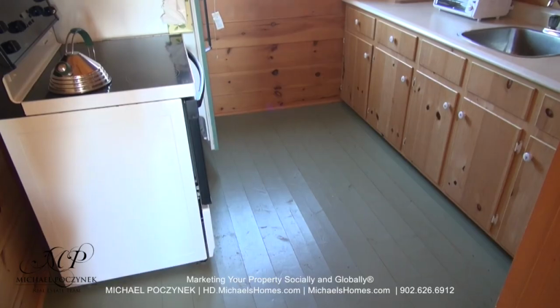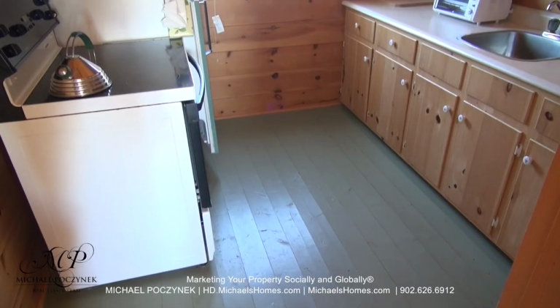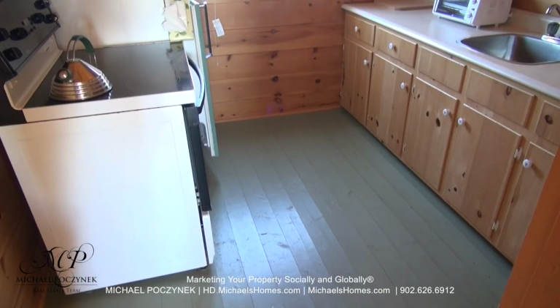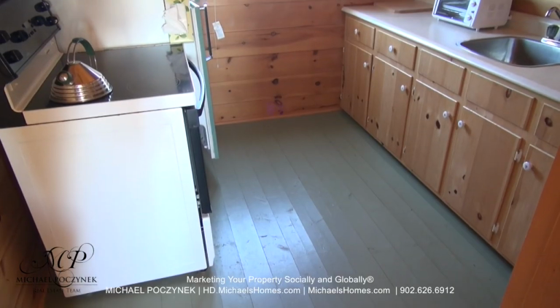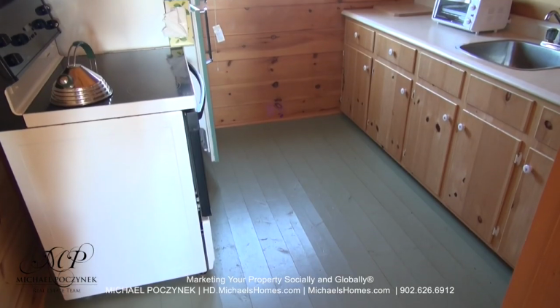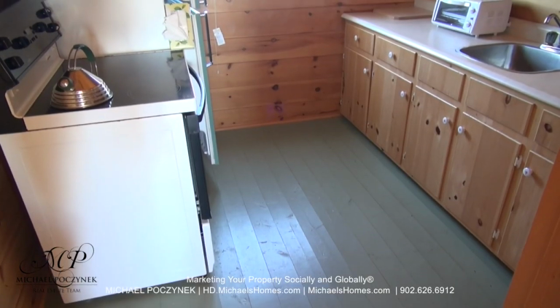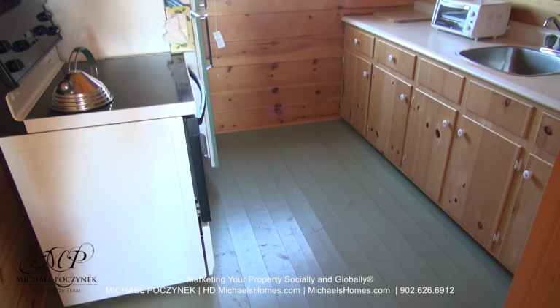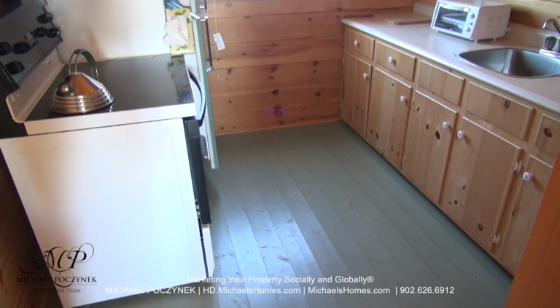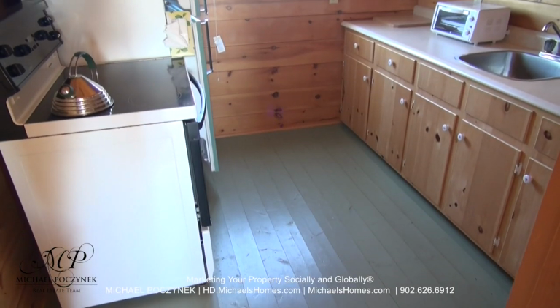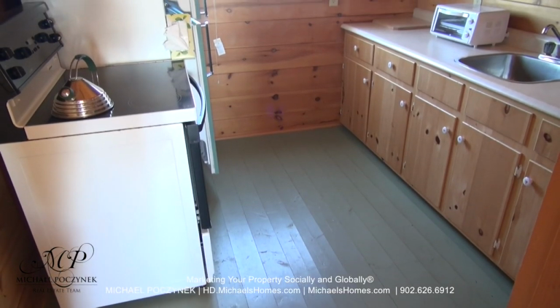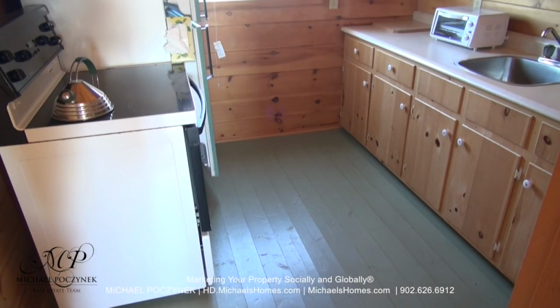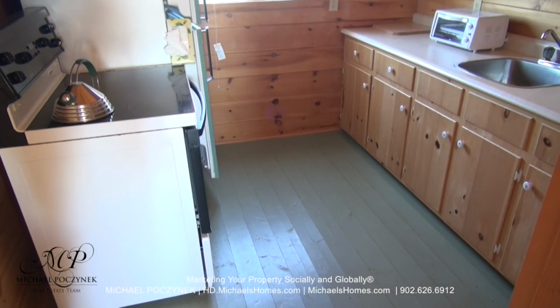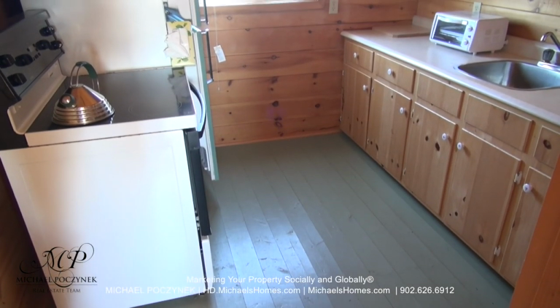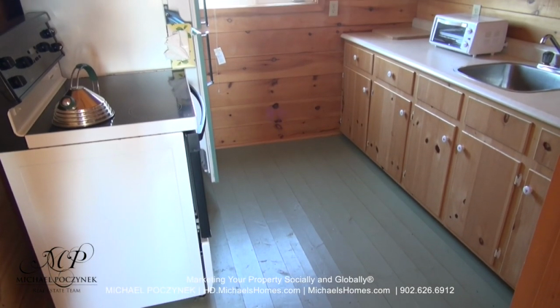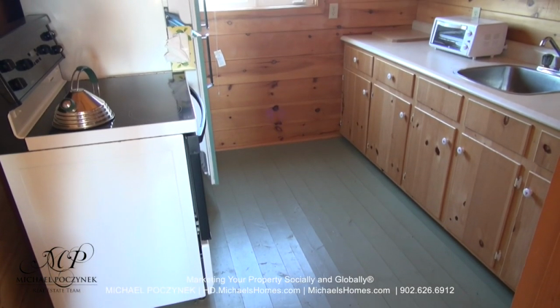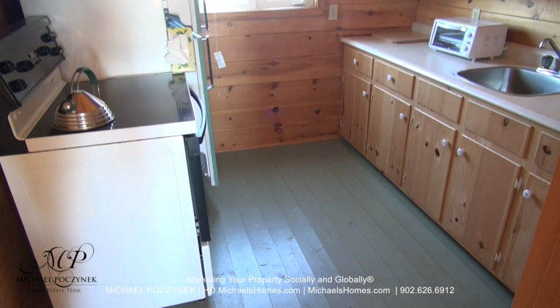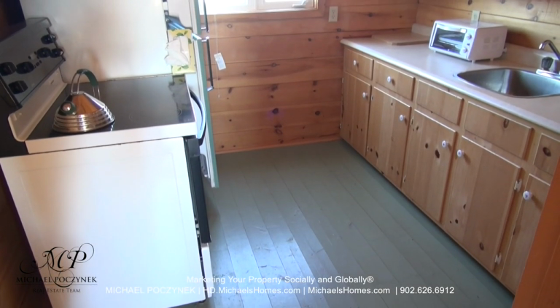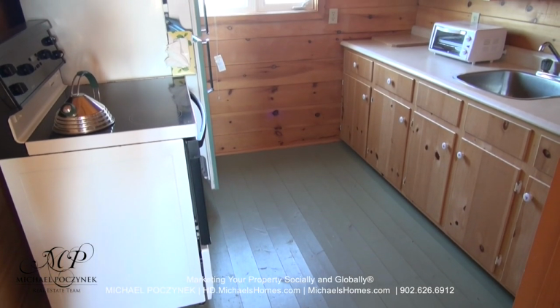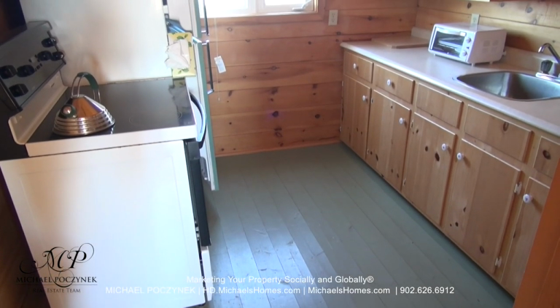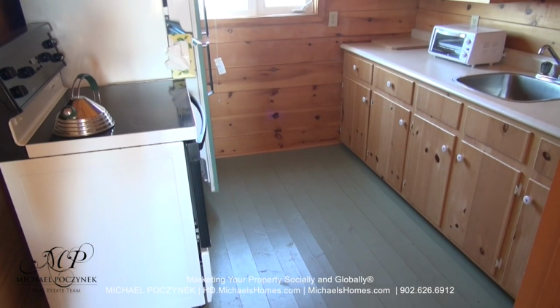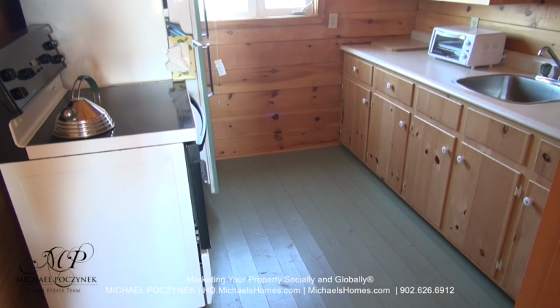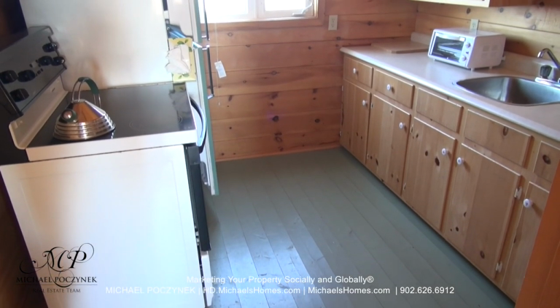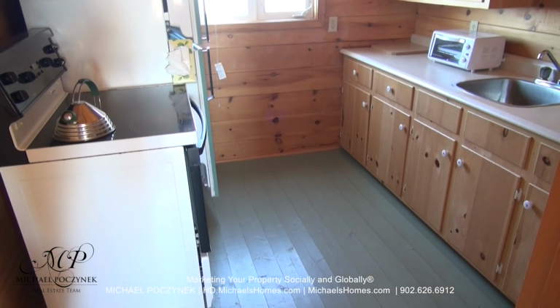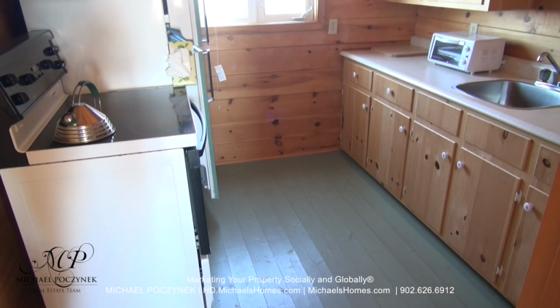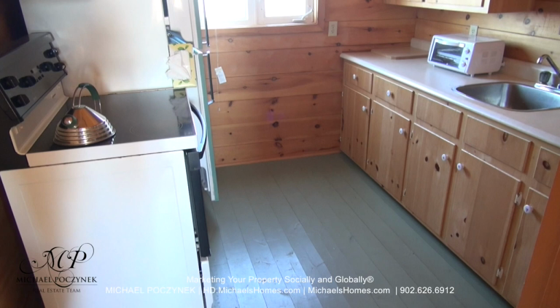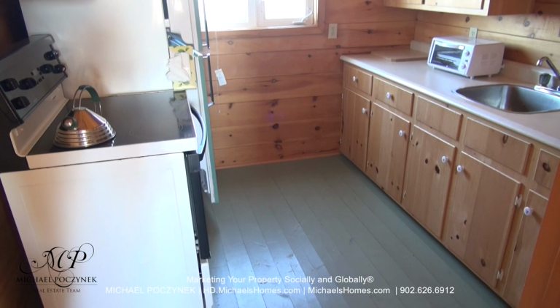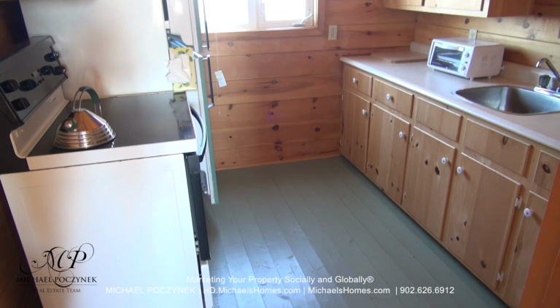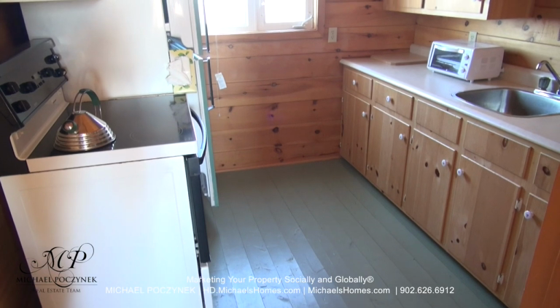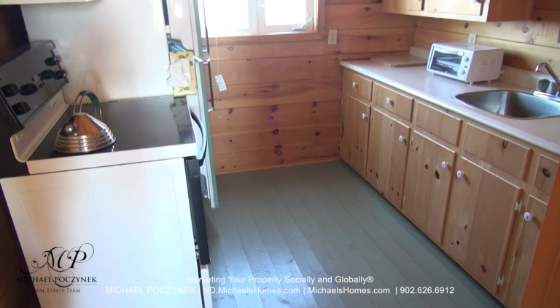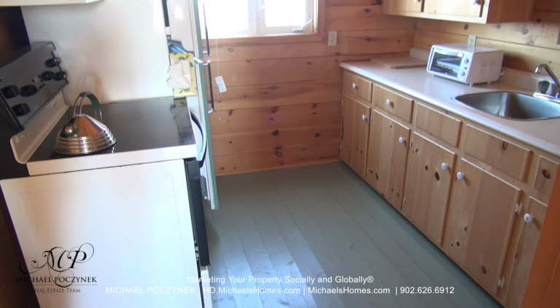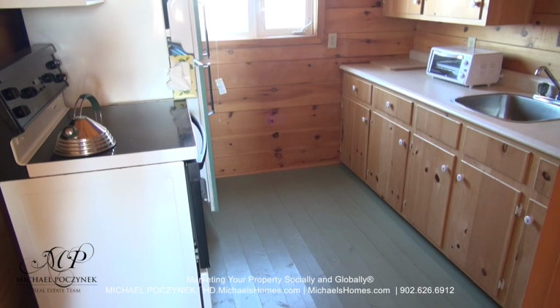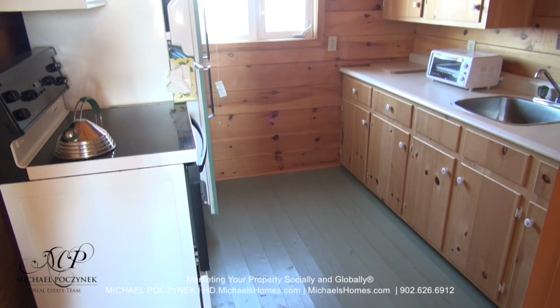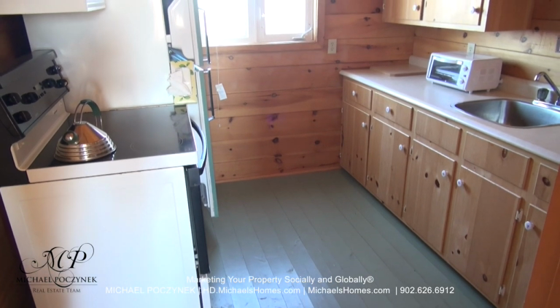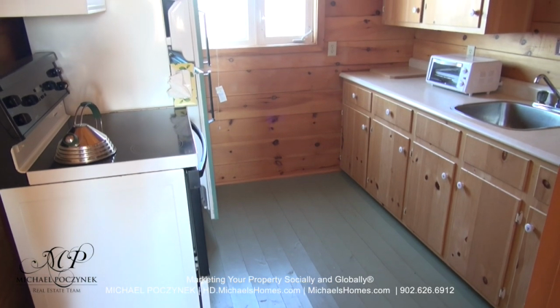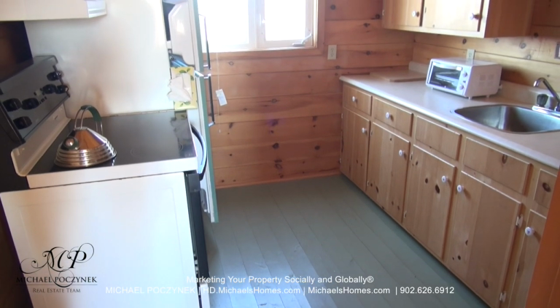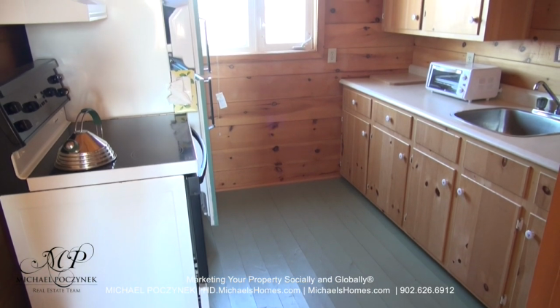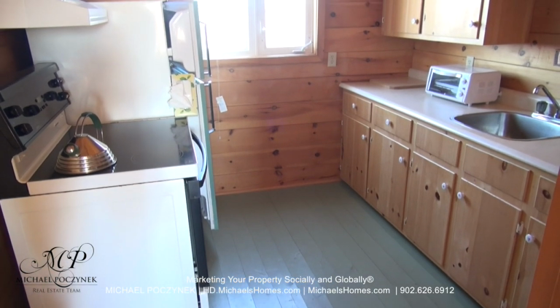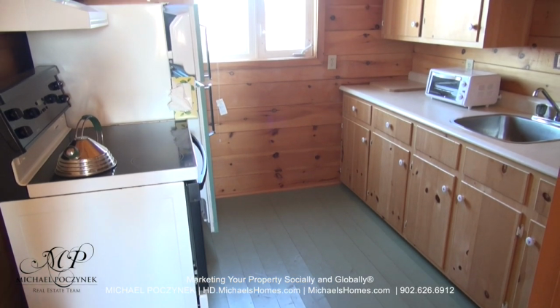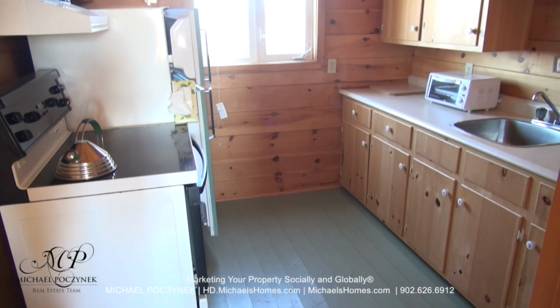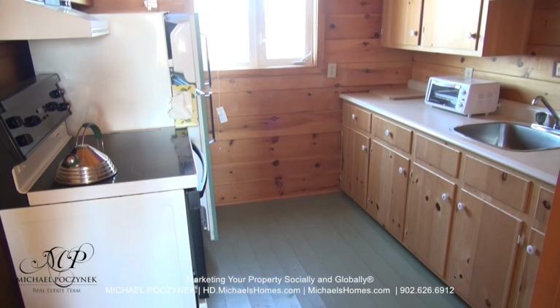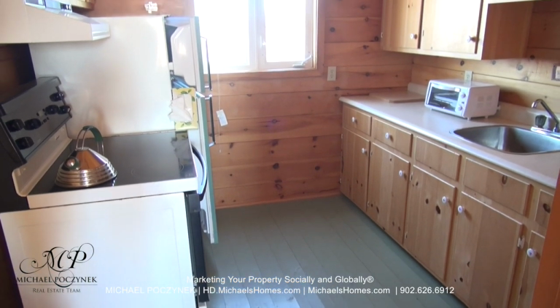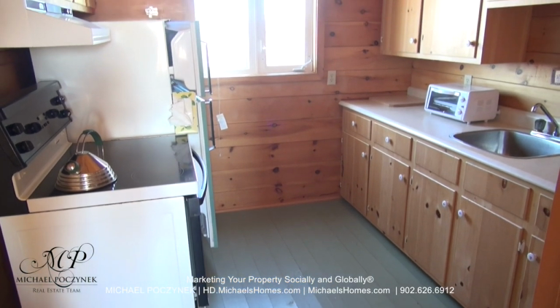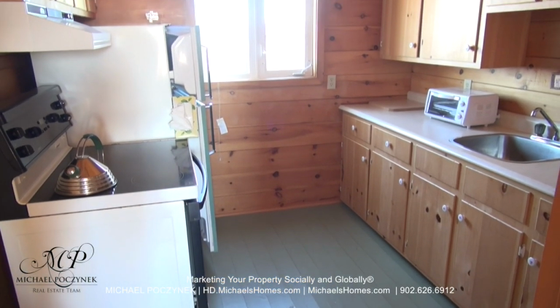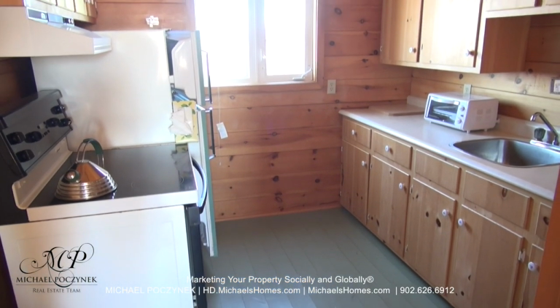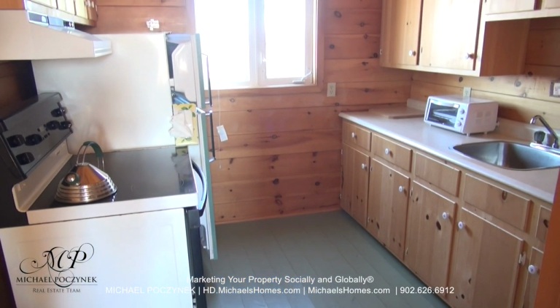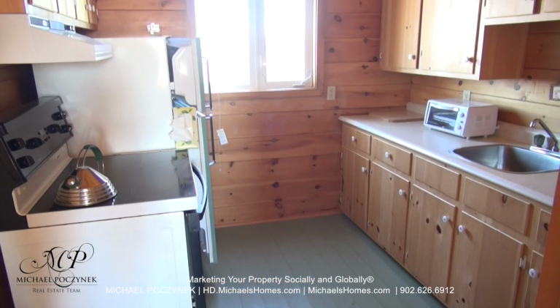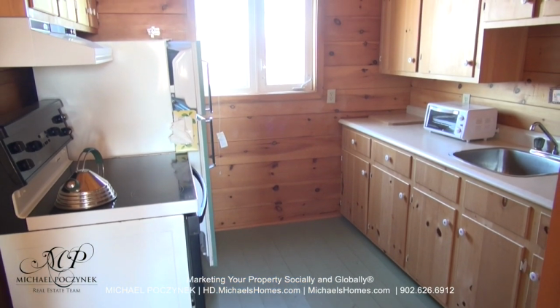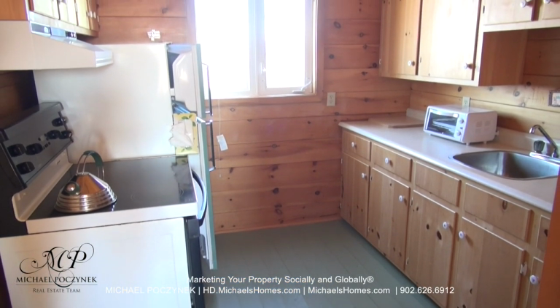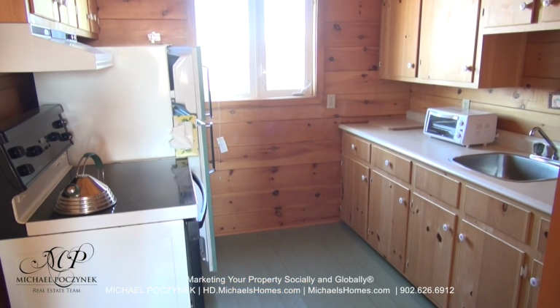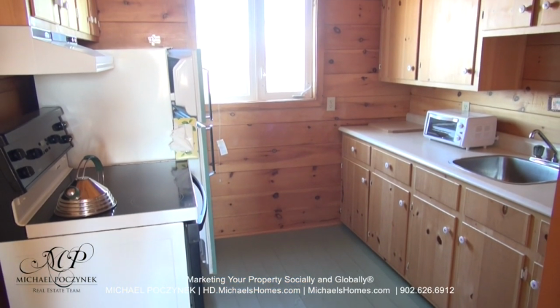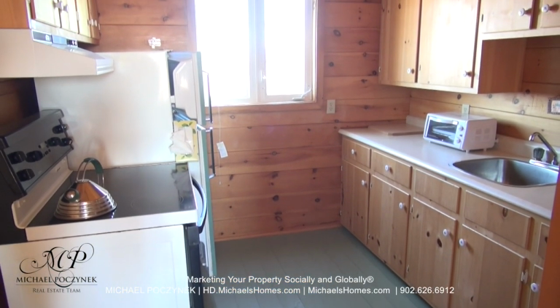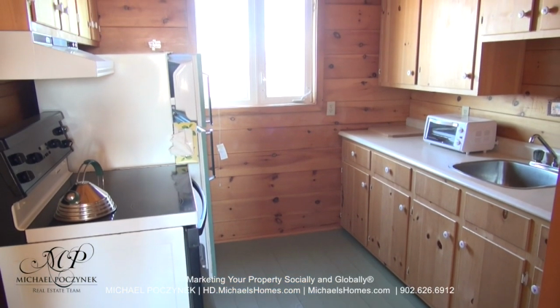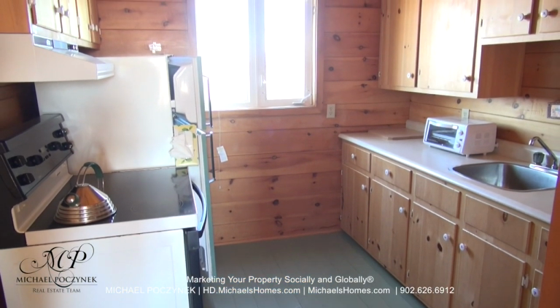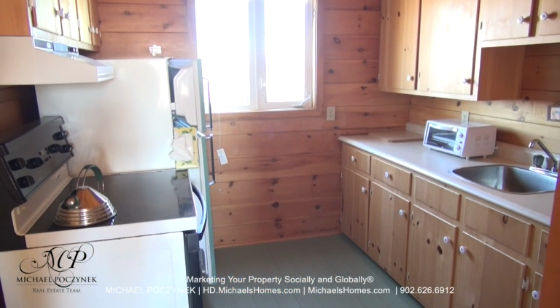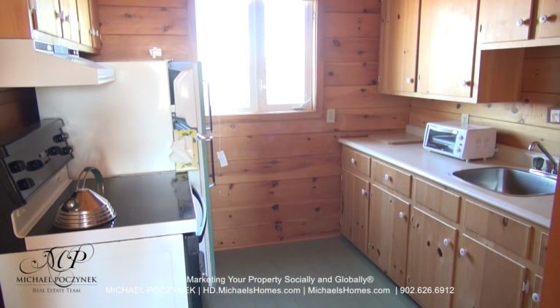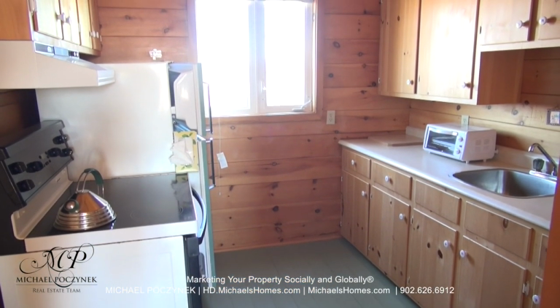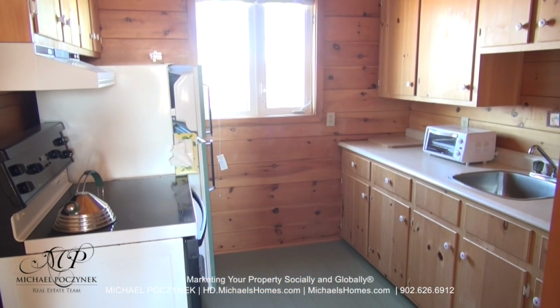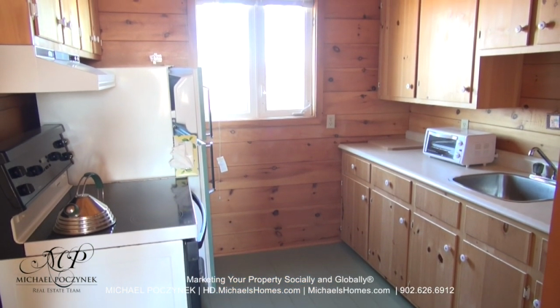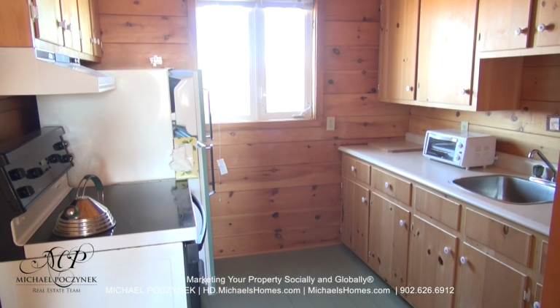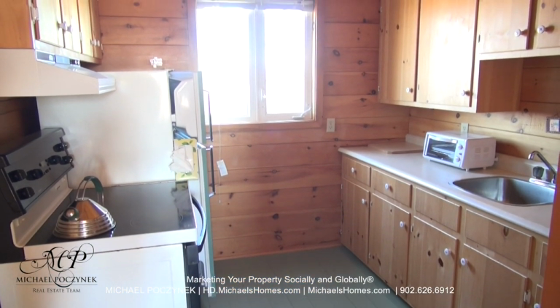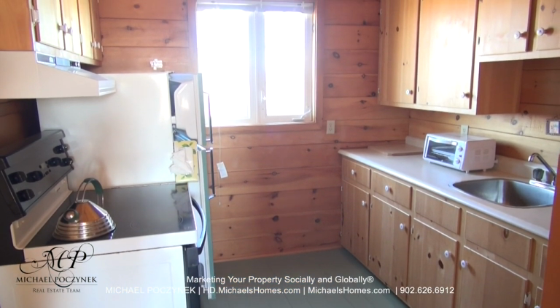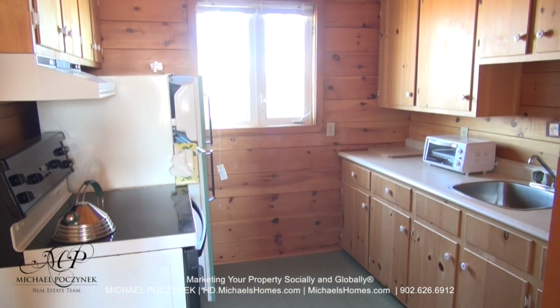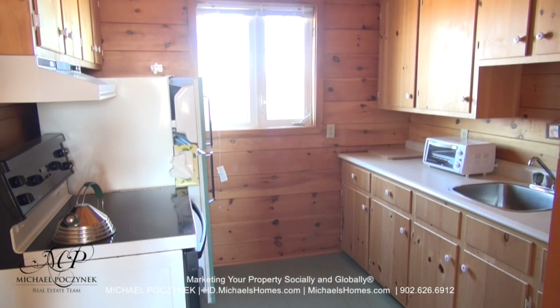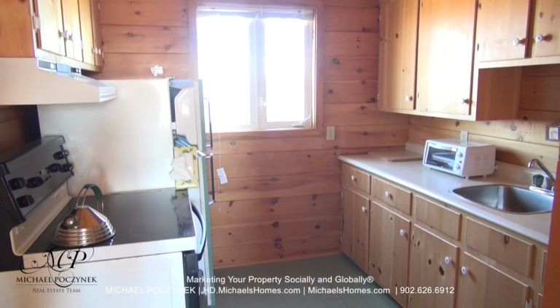Next to the living room is this kitchen, which features tons of cabinets and room, a single sink, fridge and stove, and country views.